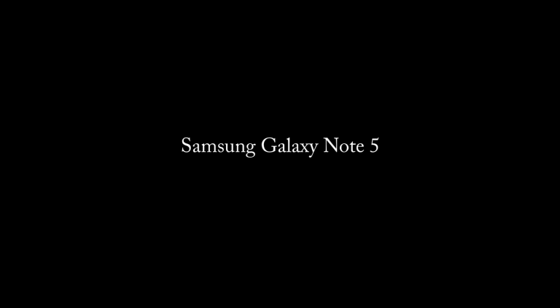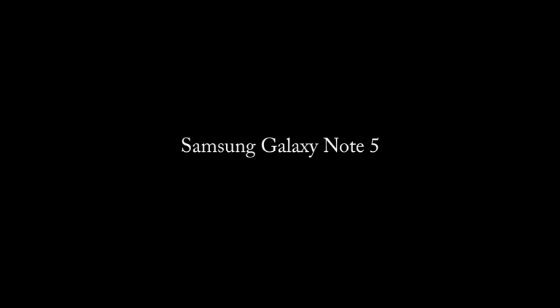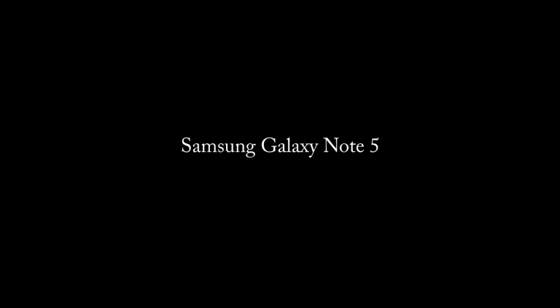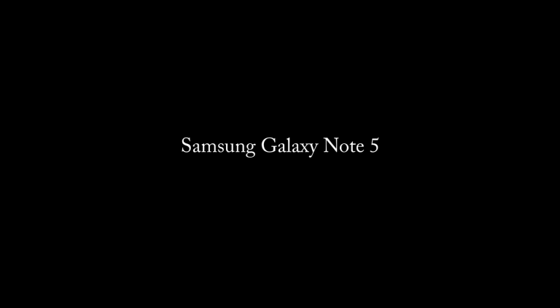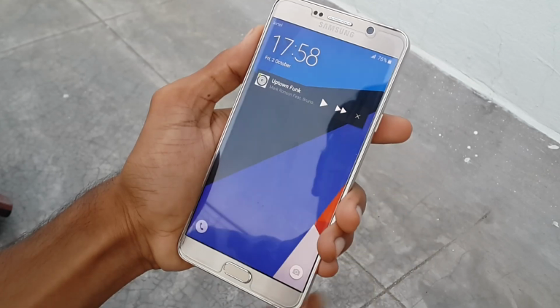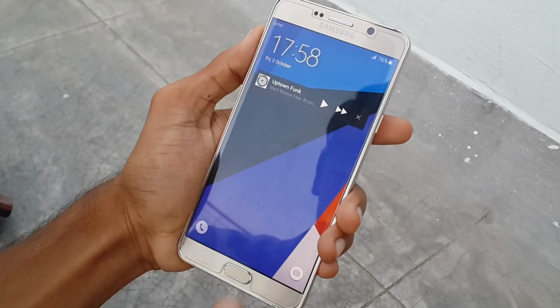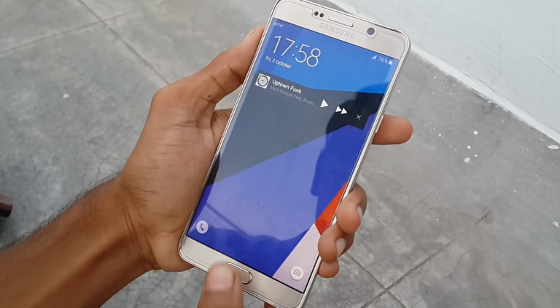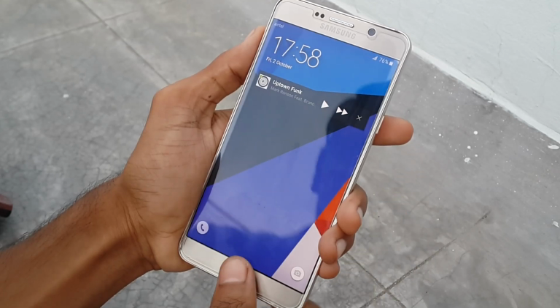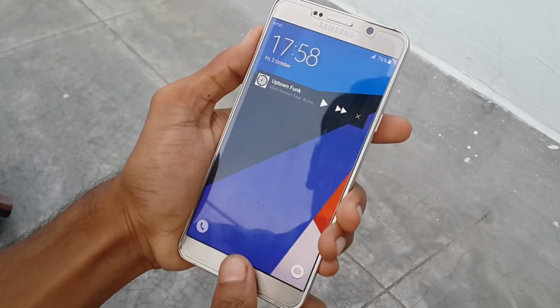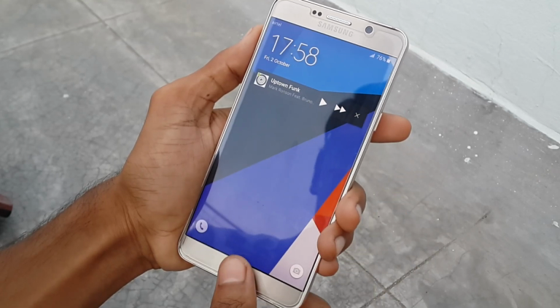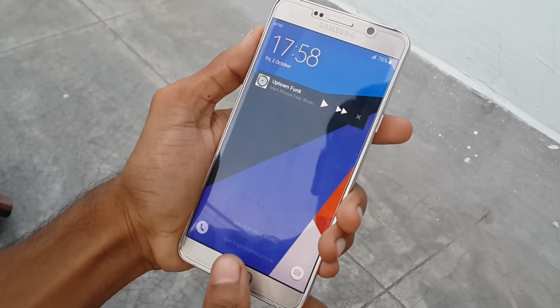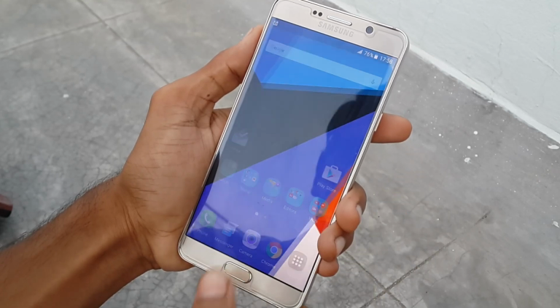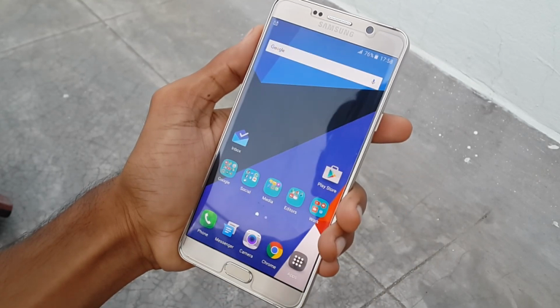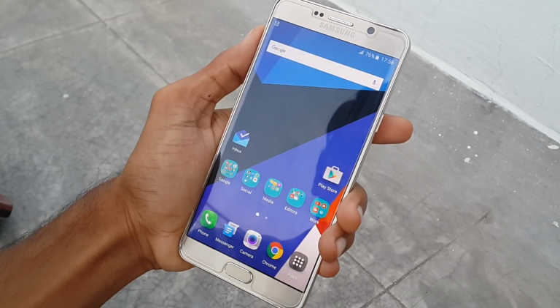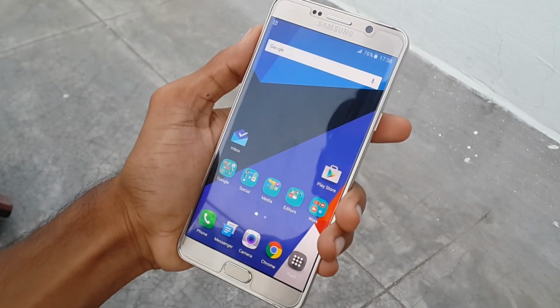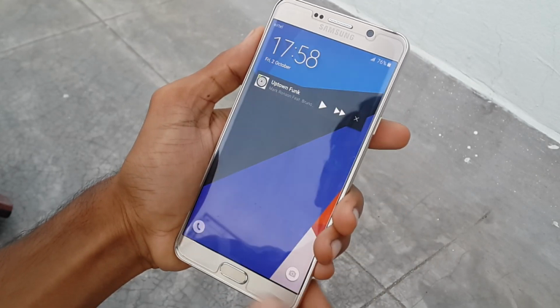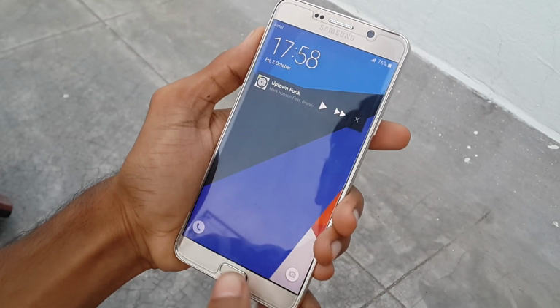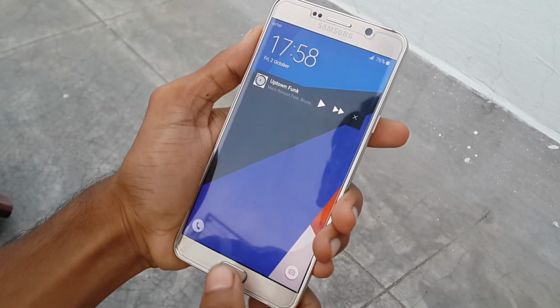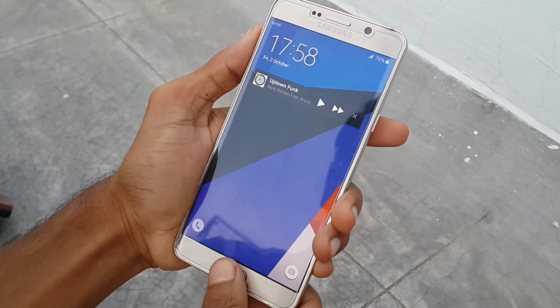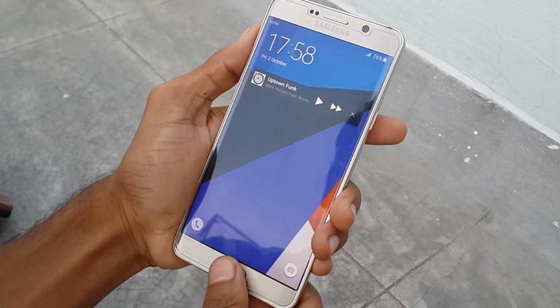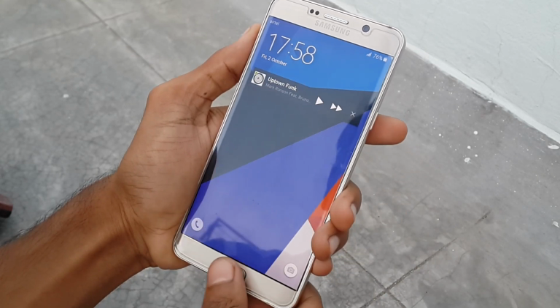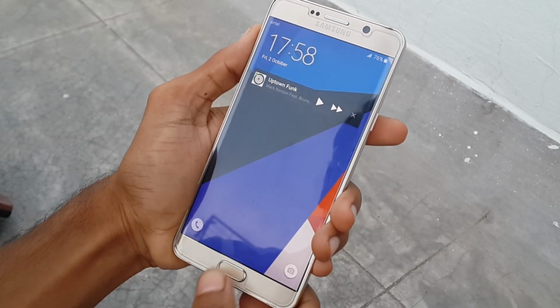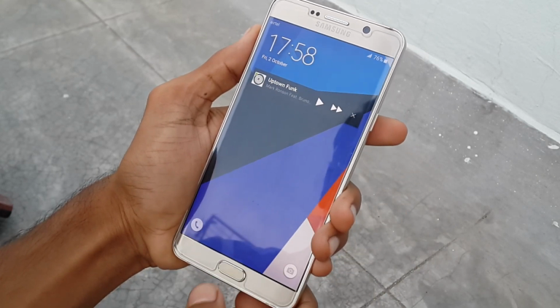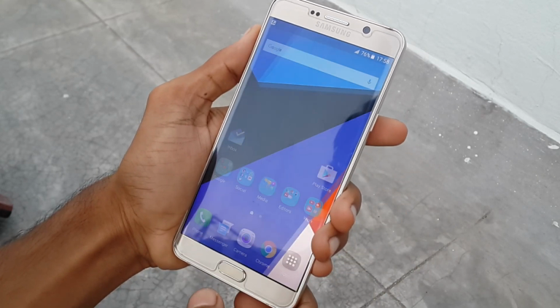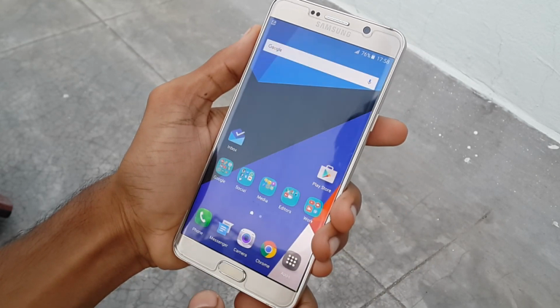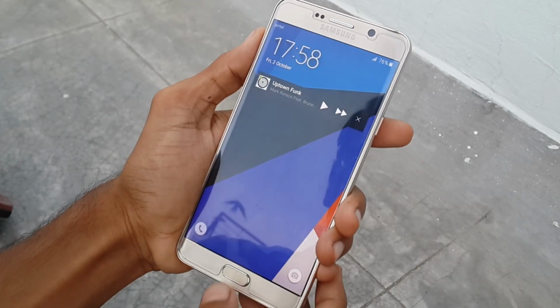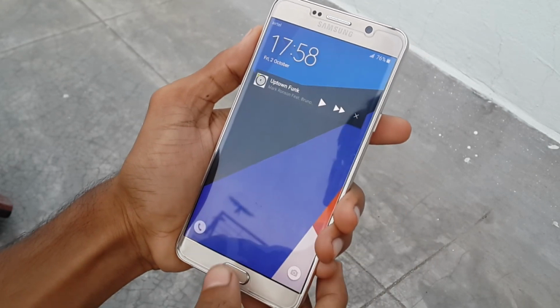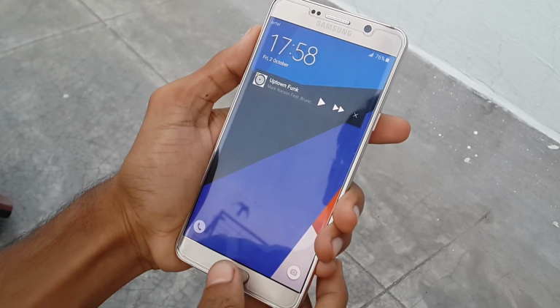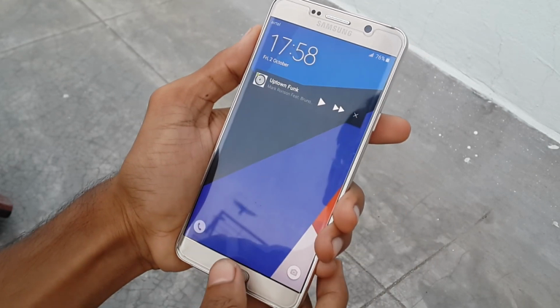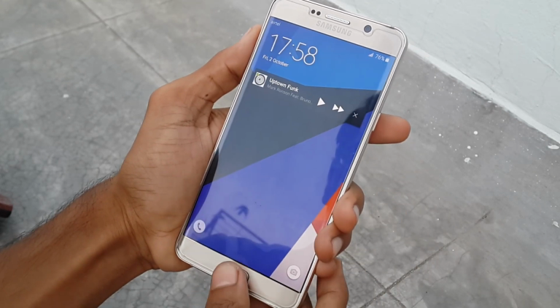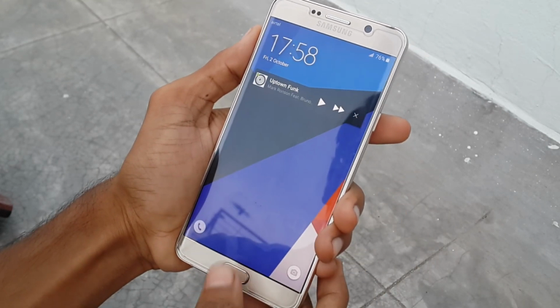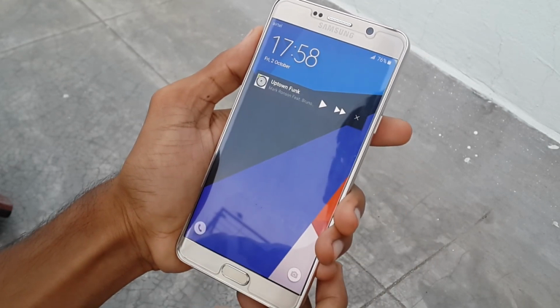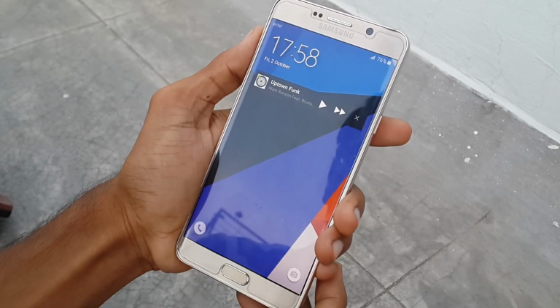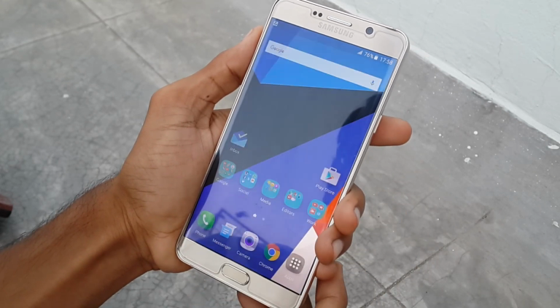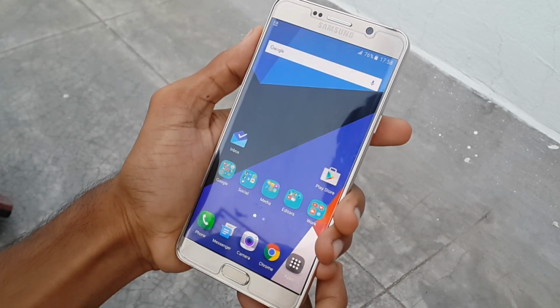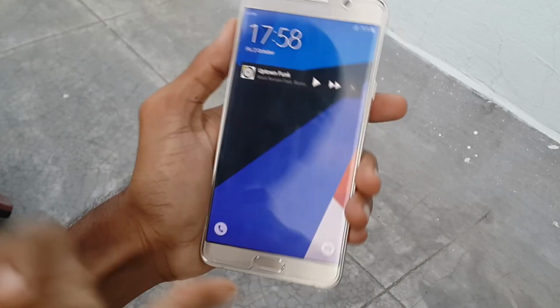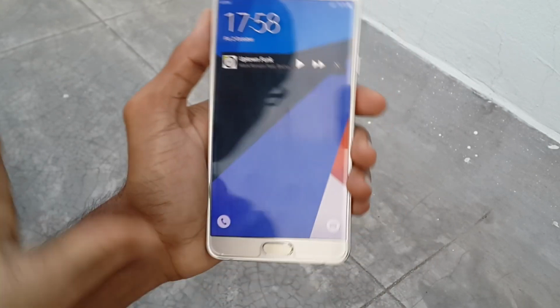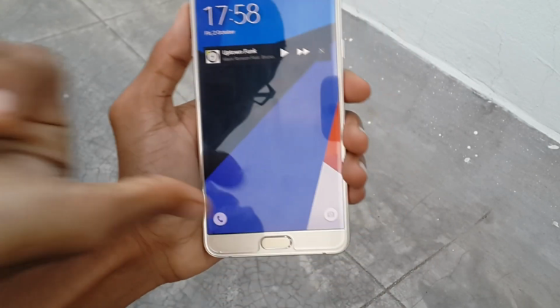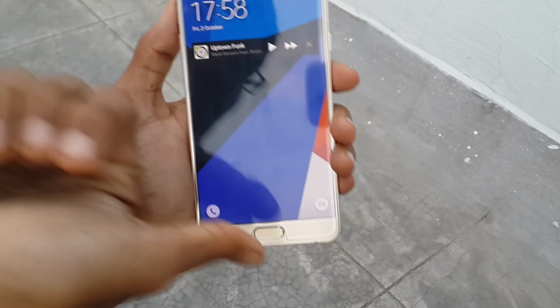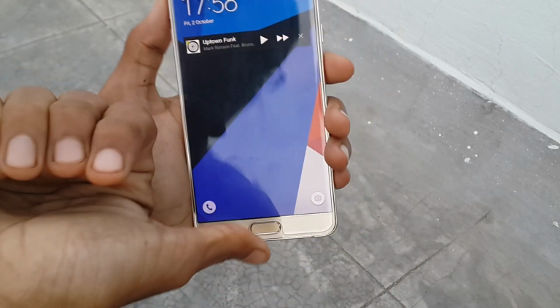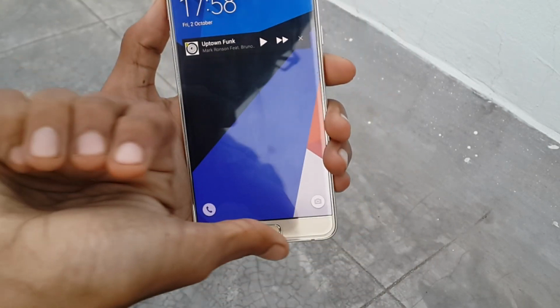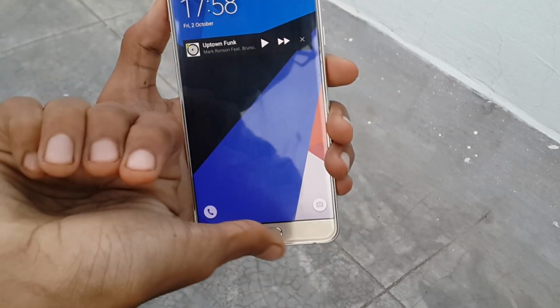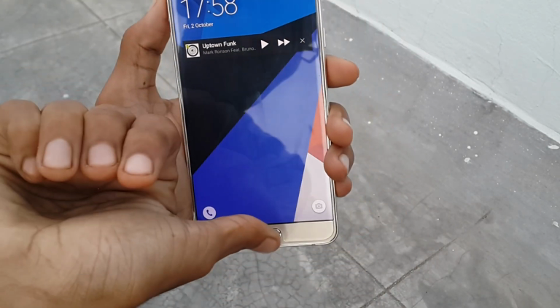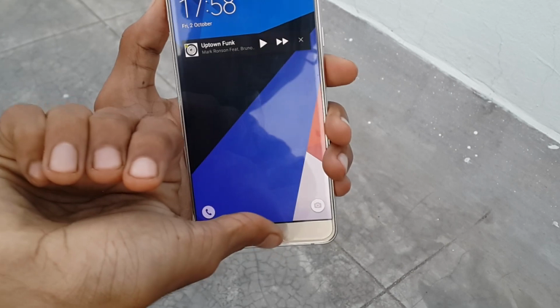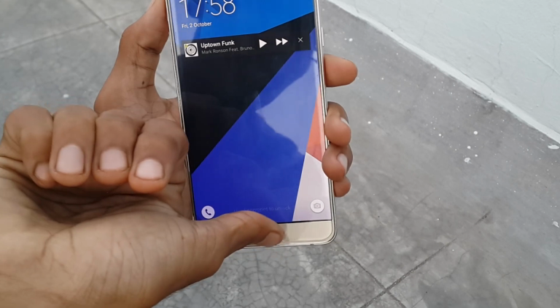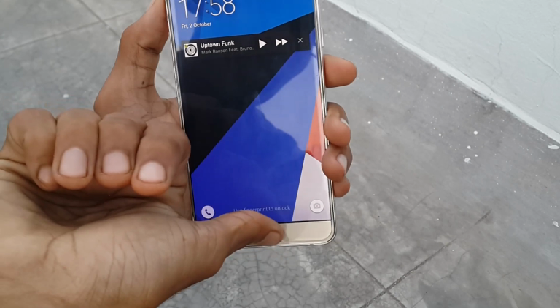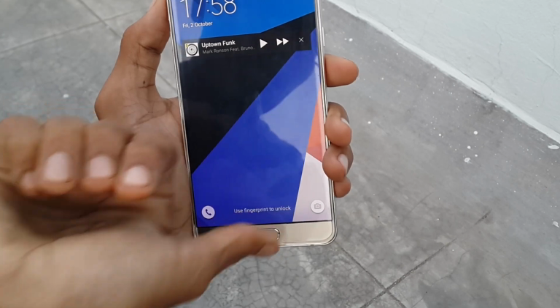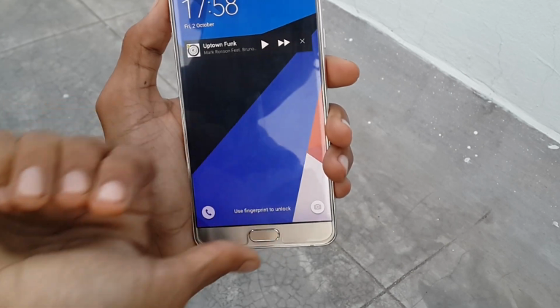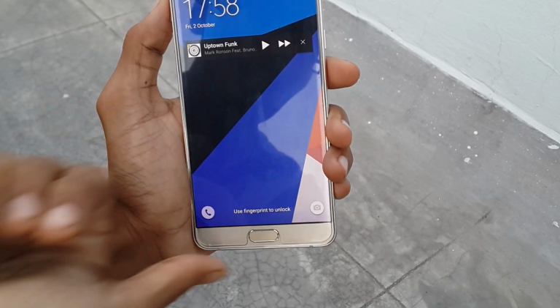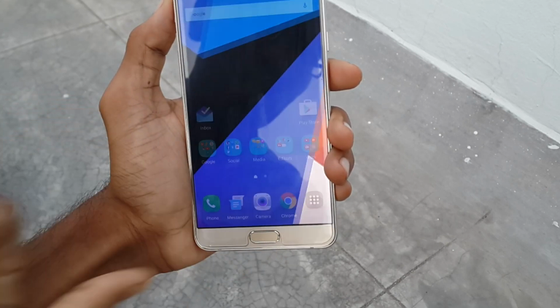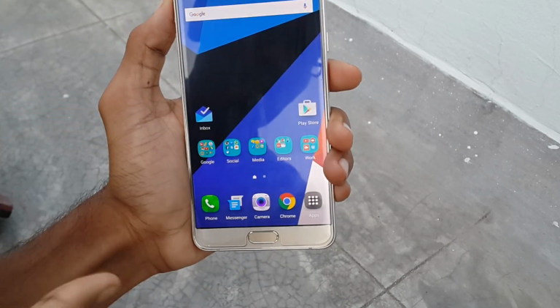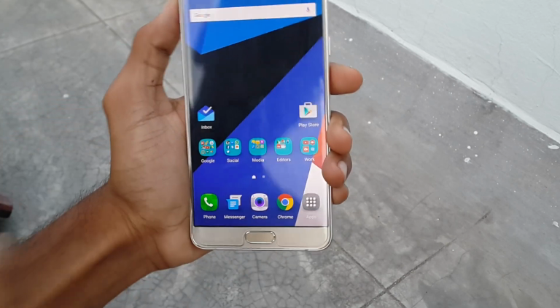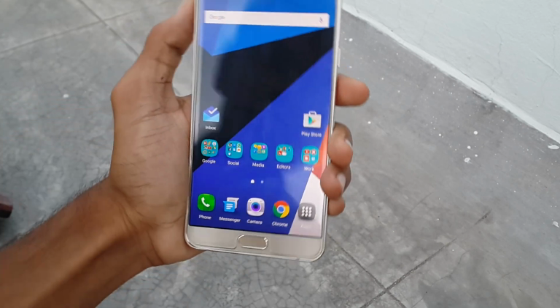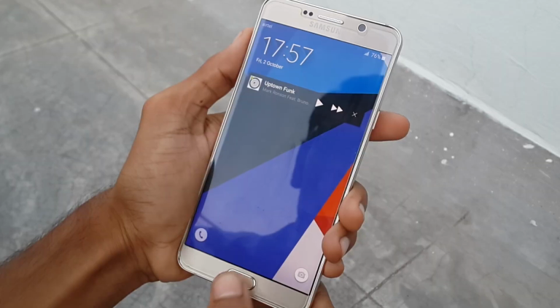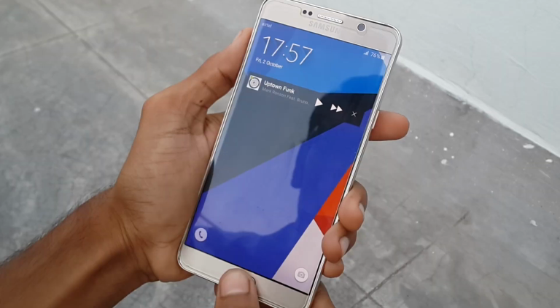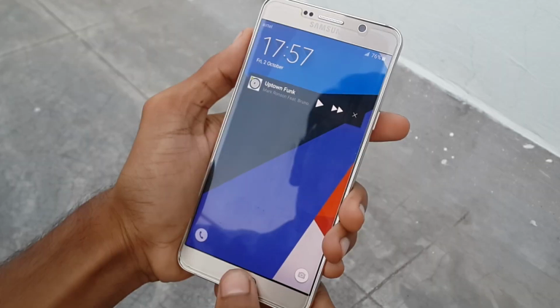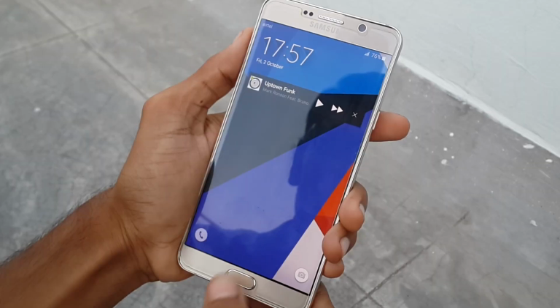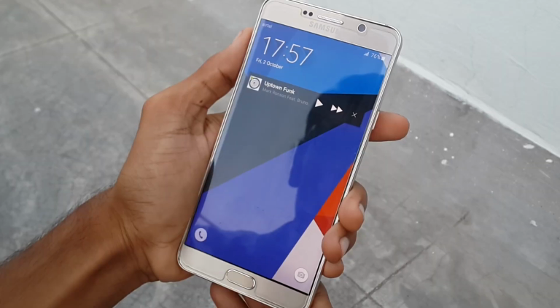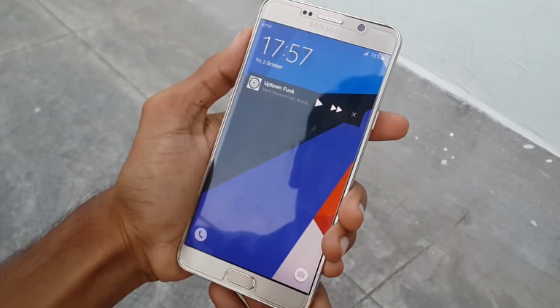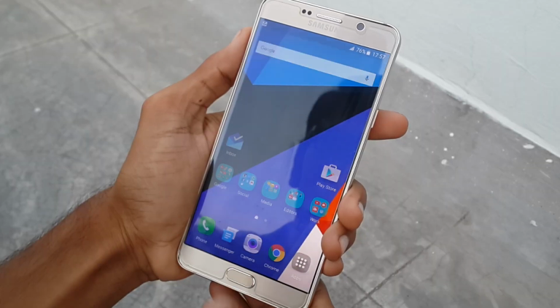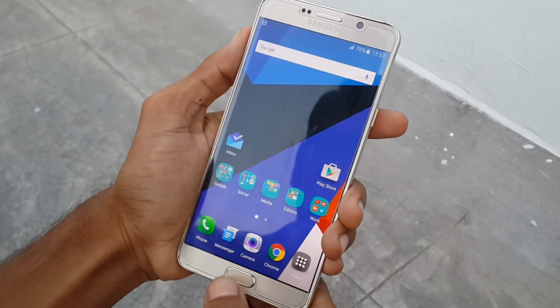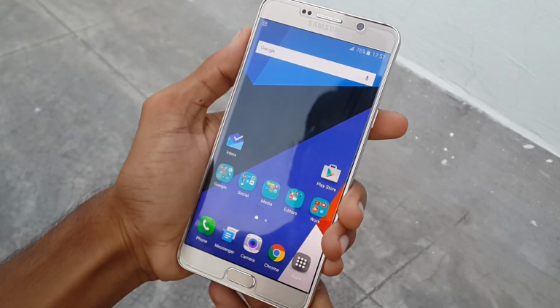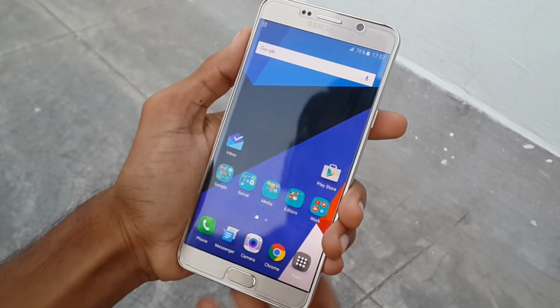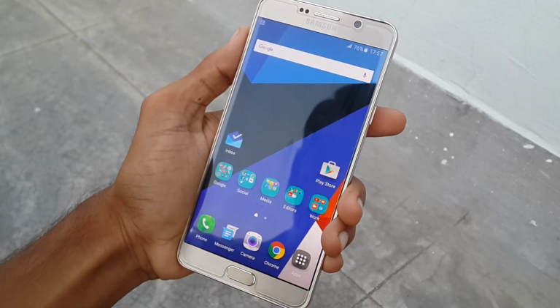Hey, what's going on everybody, this is Shnoom from PaoShnoons. Today I am going to show you how you can set your fingerprint scanner on the Samsung Galaxy Note 5.